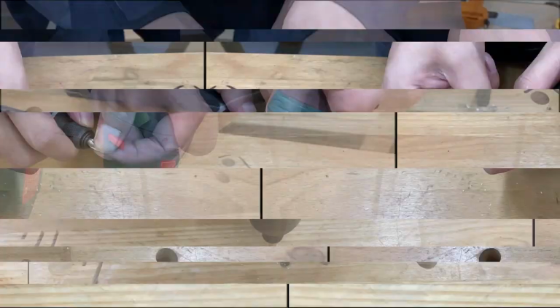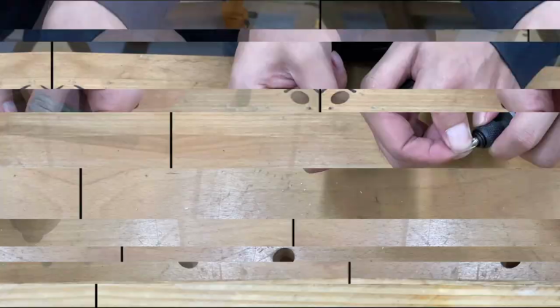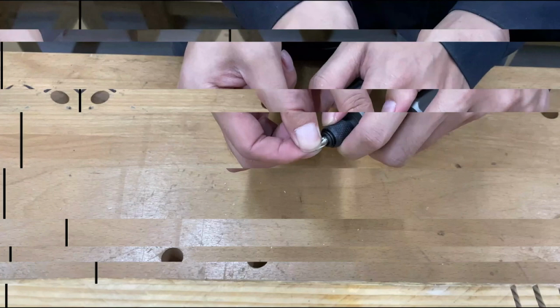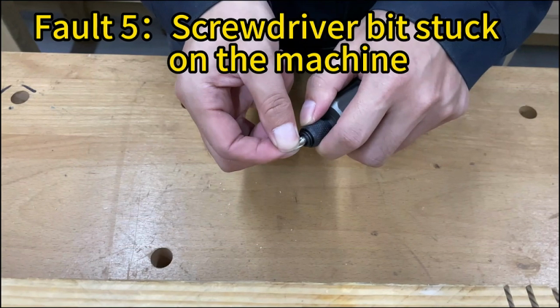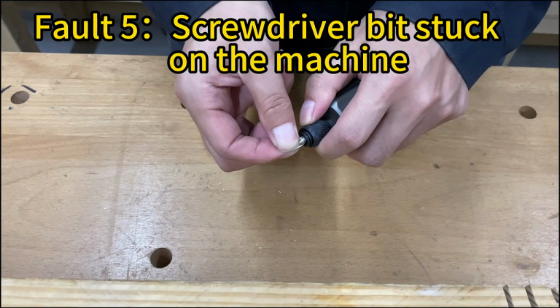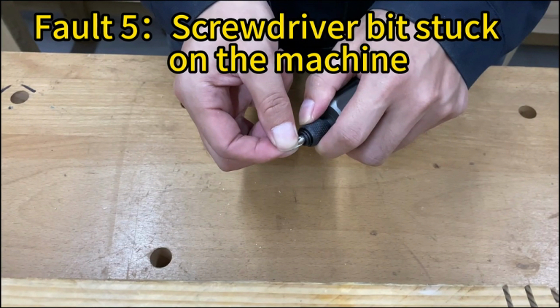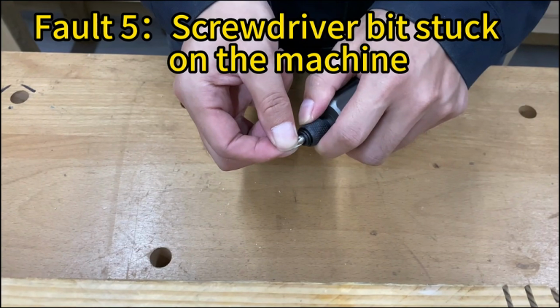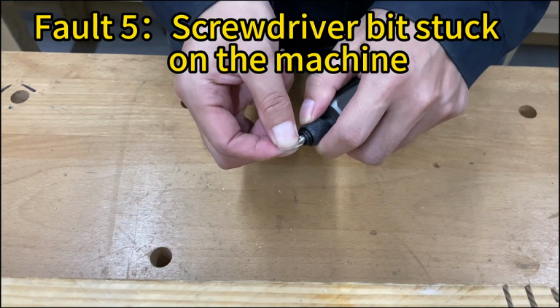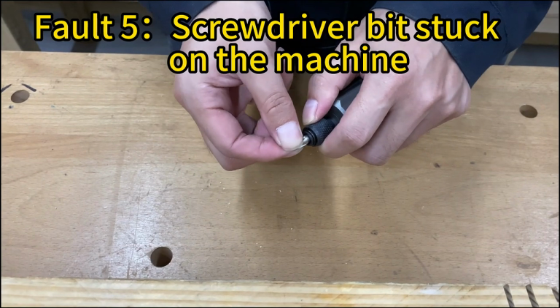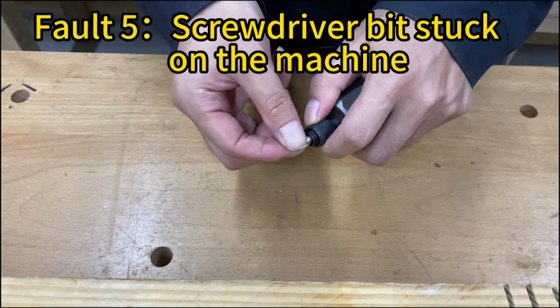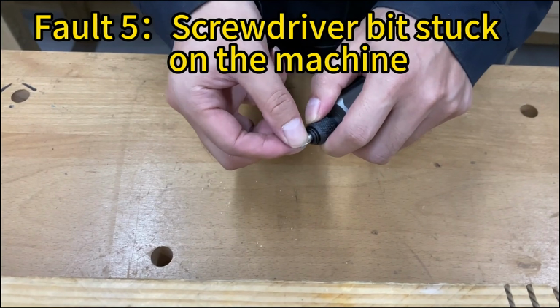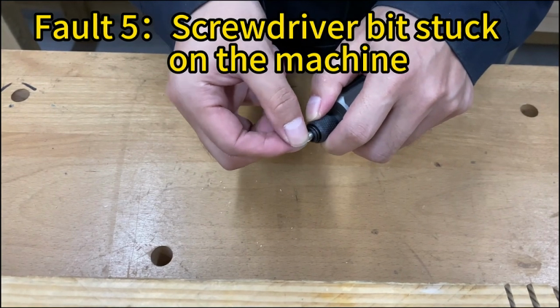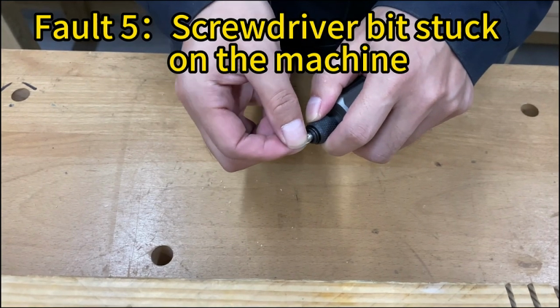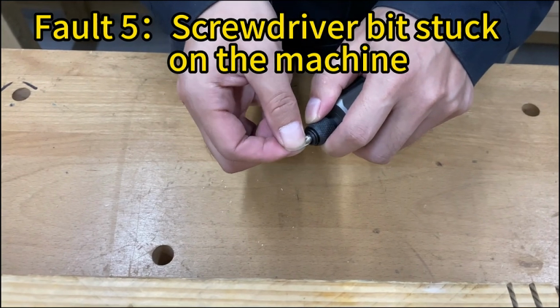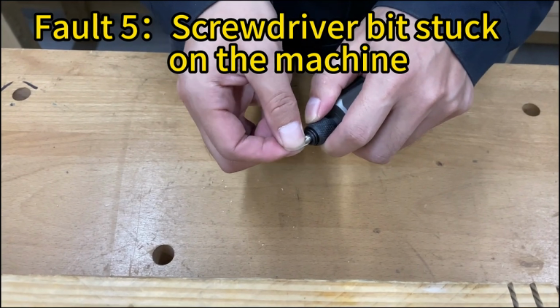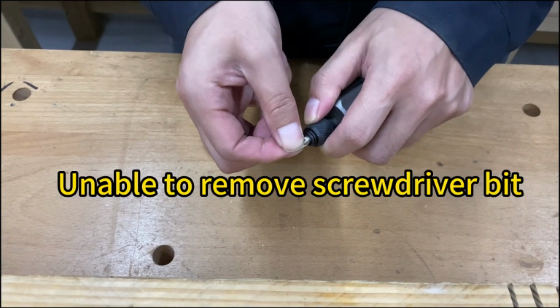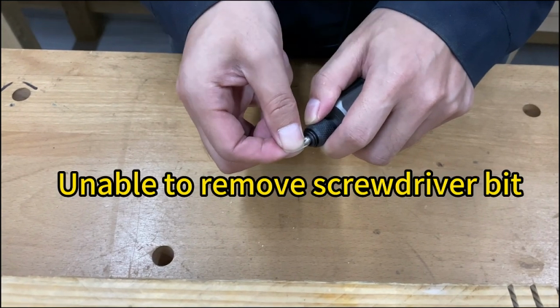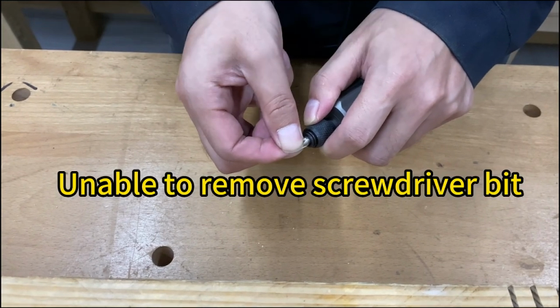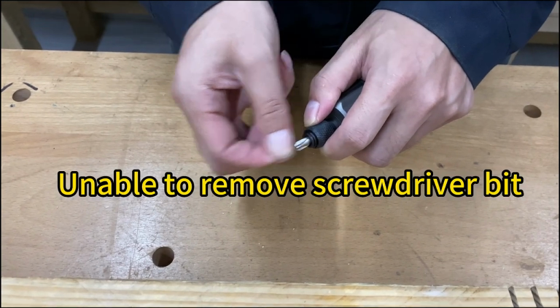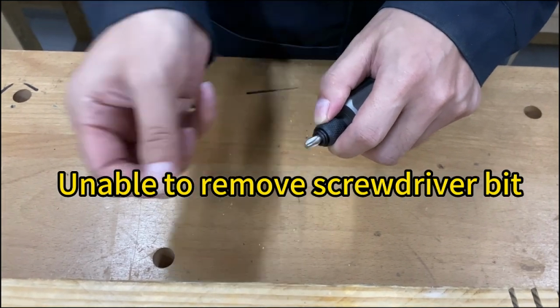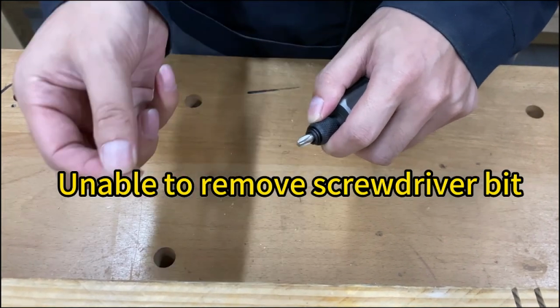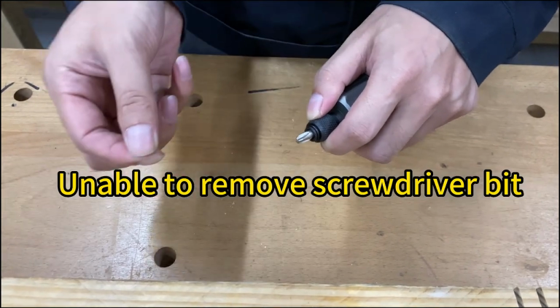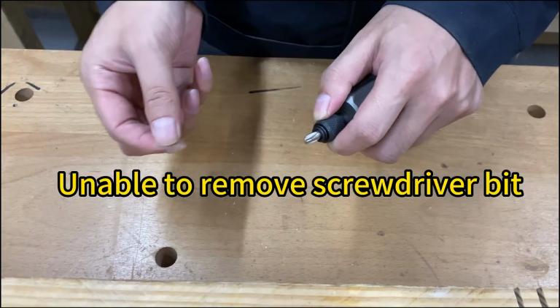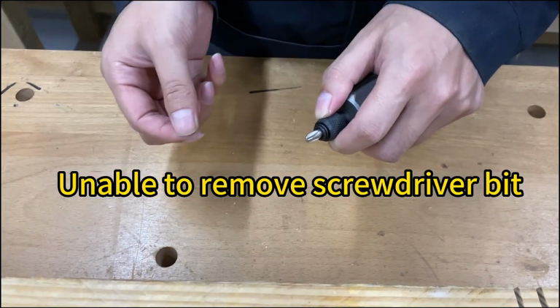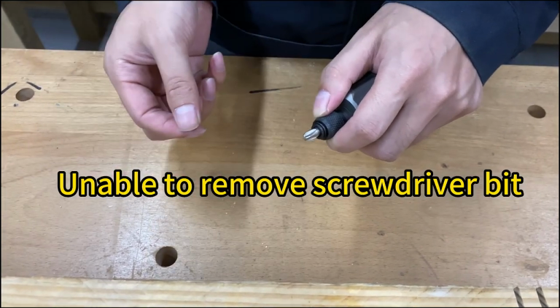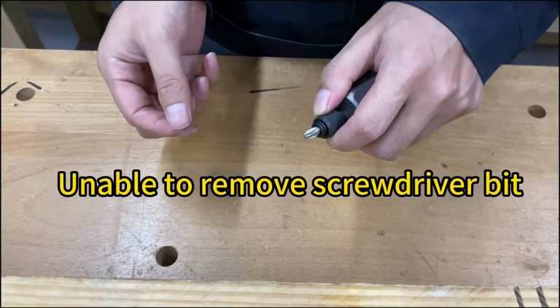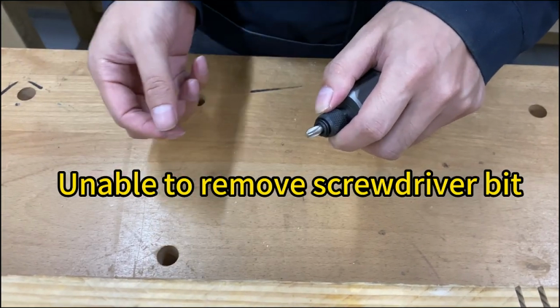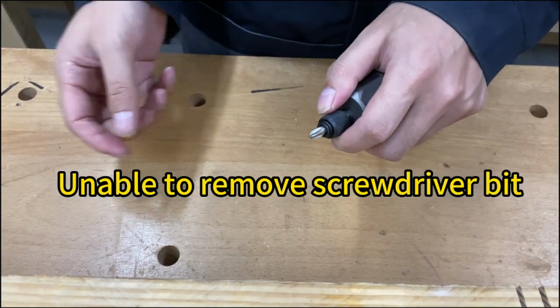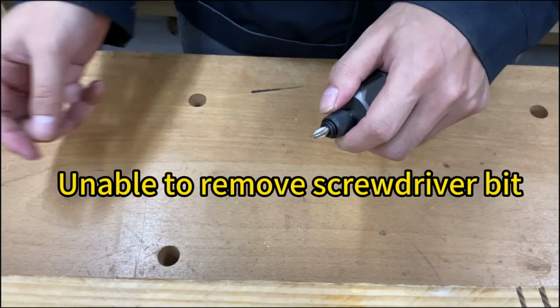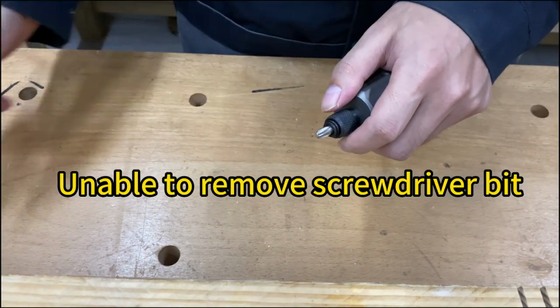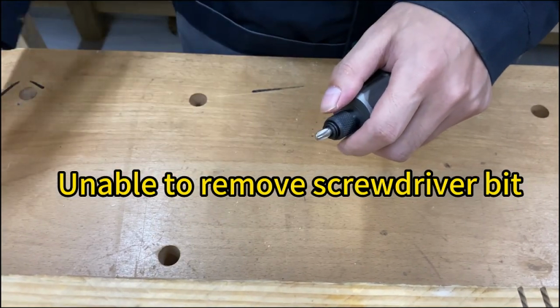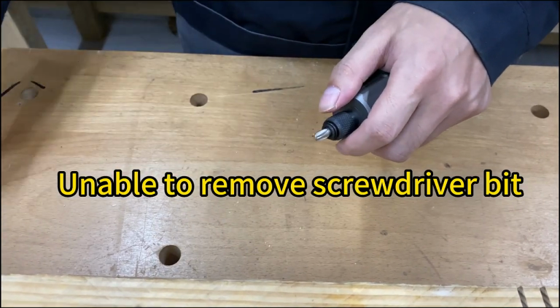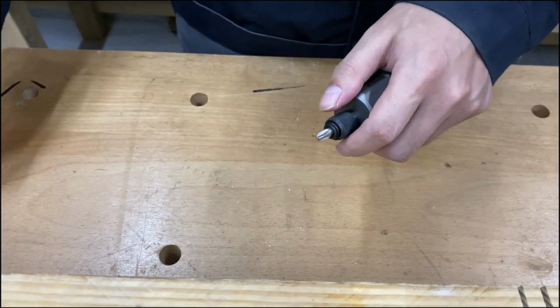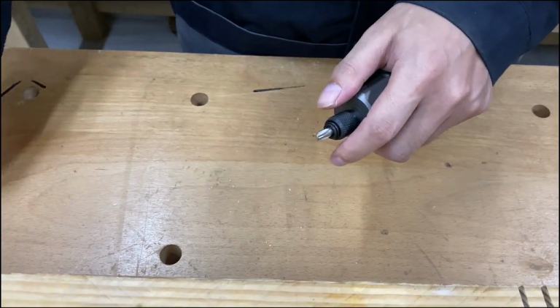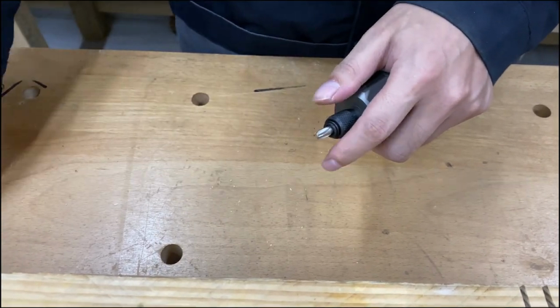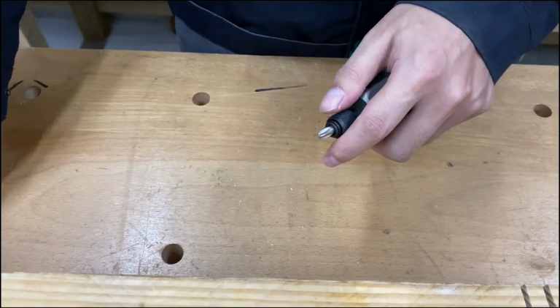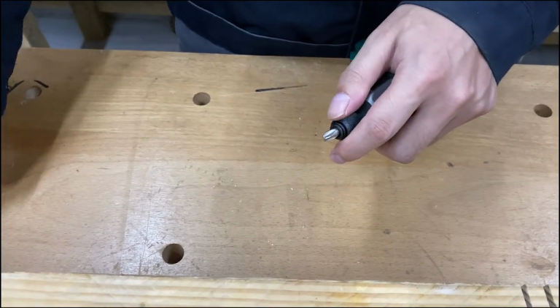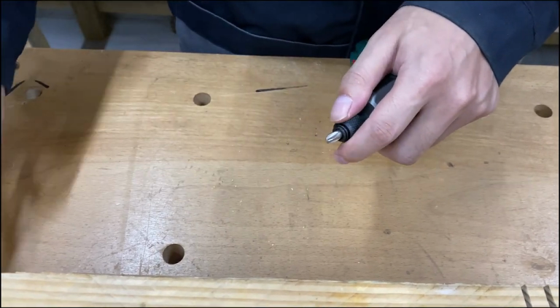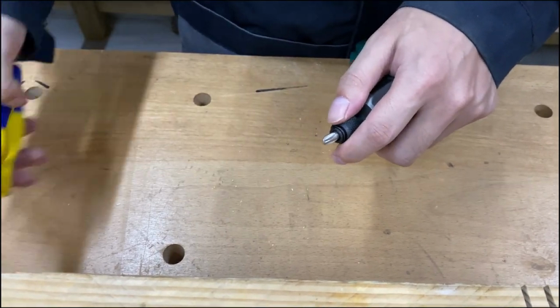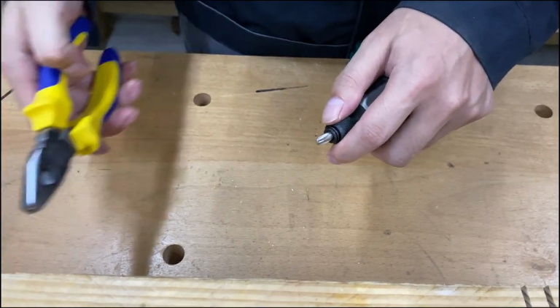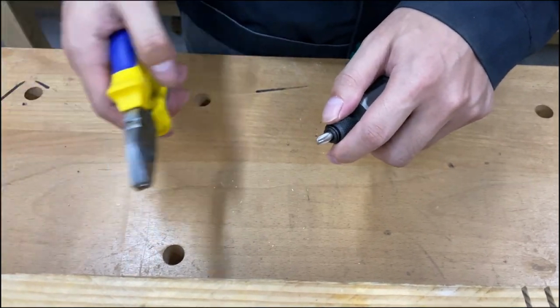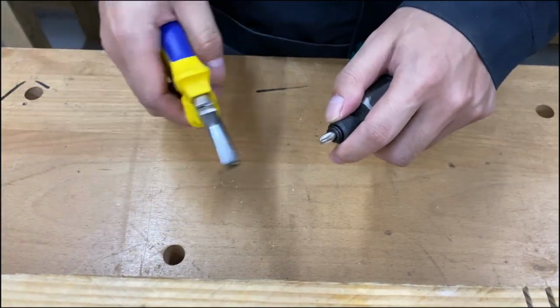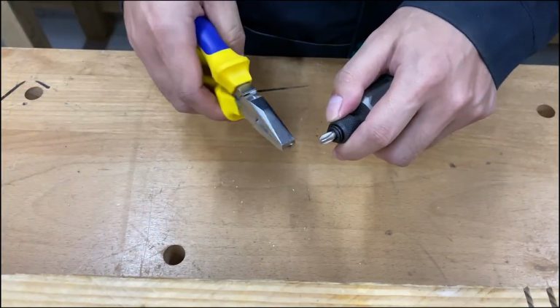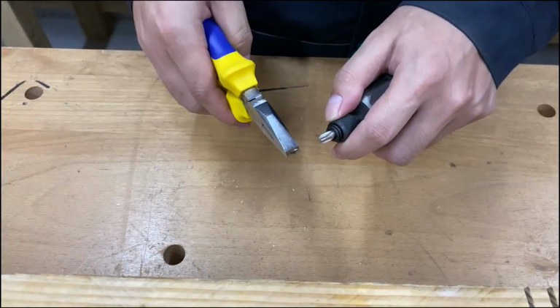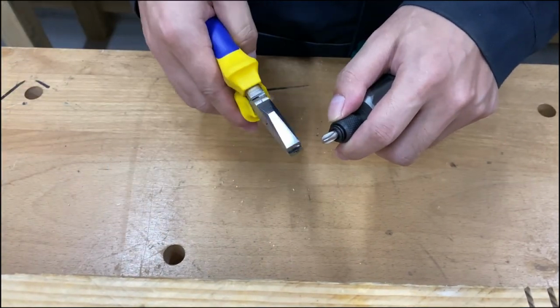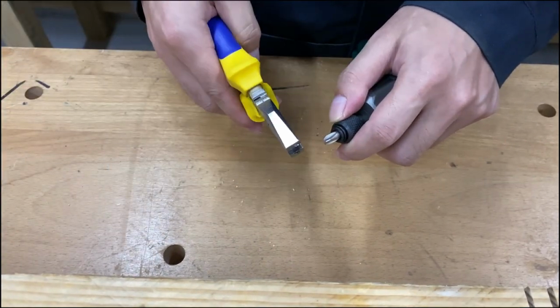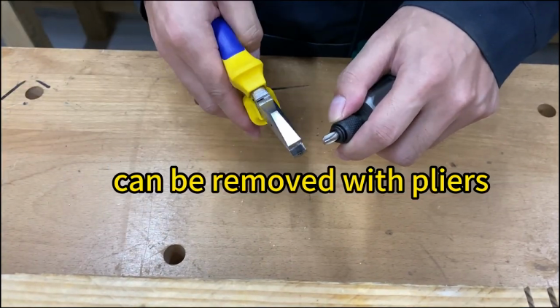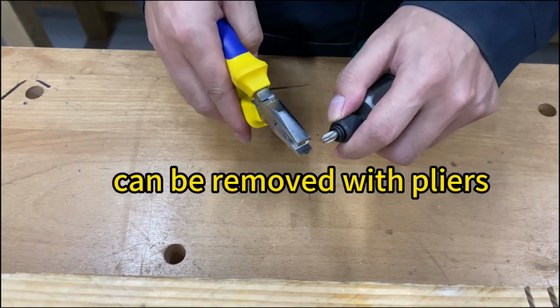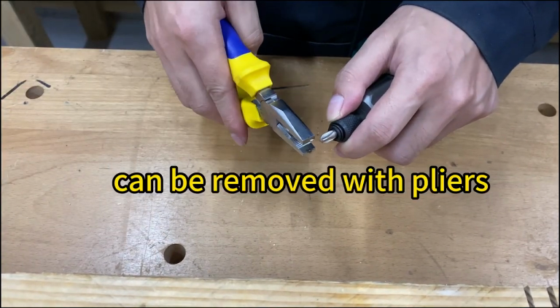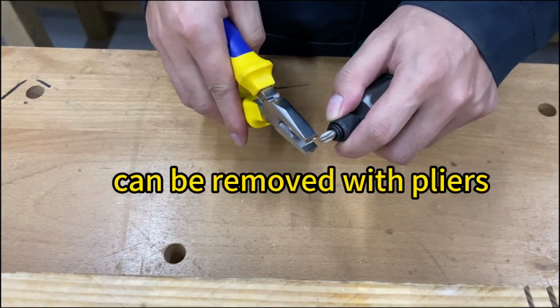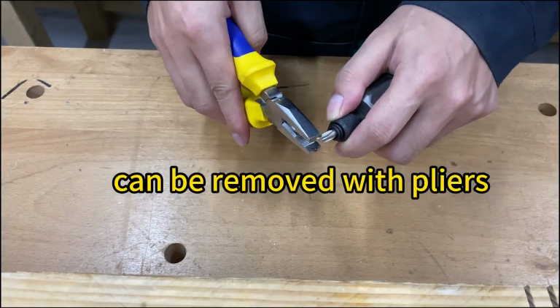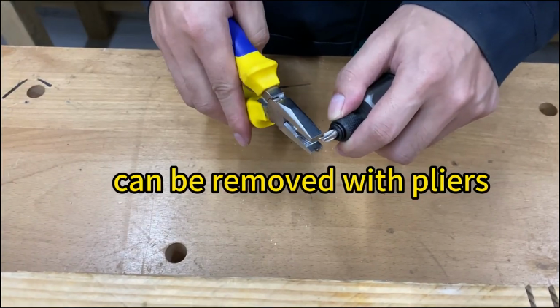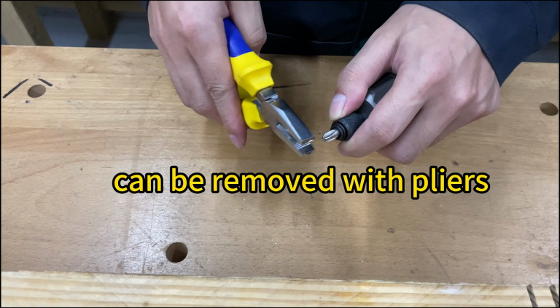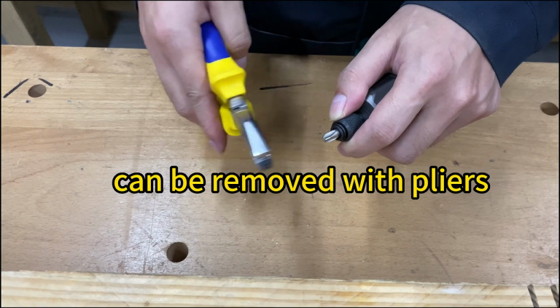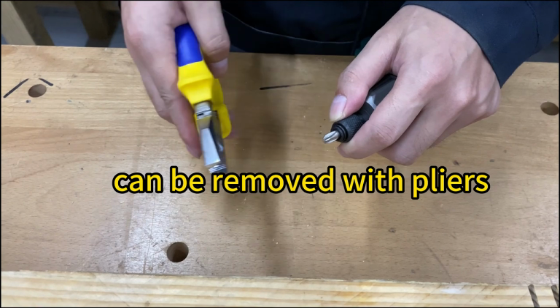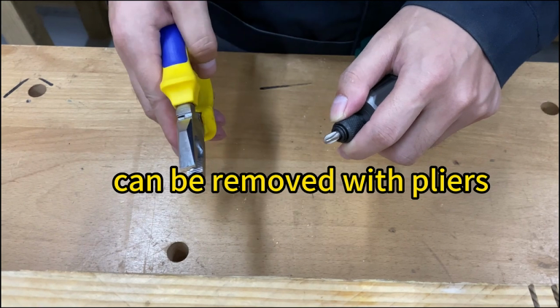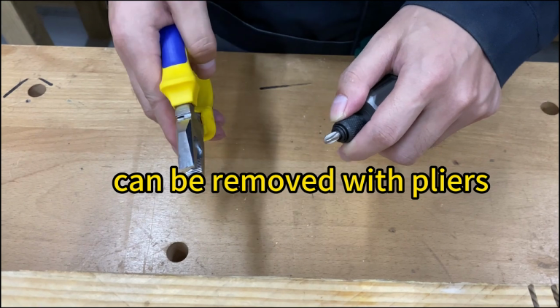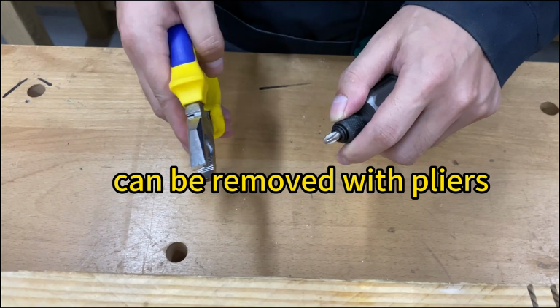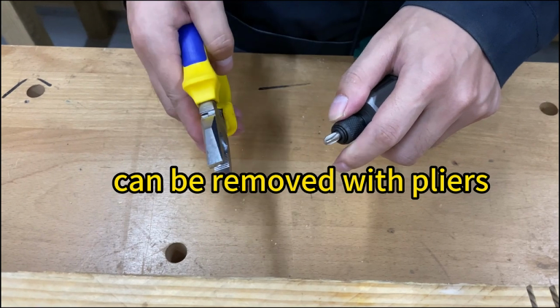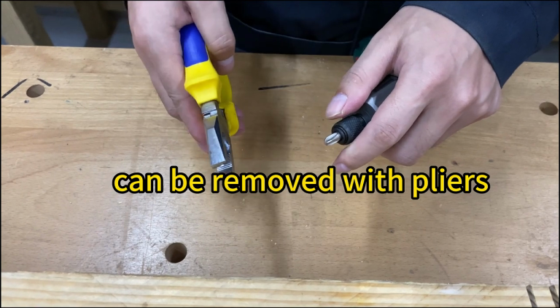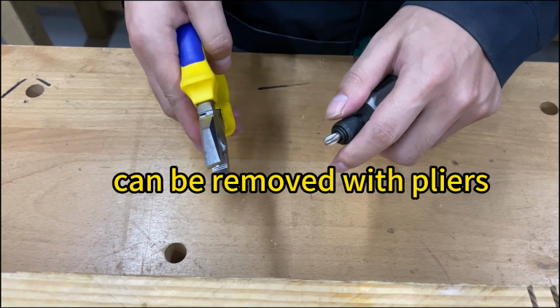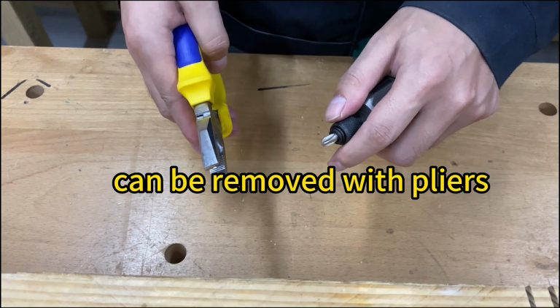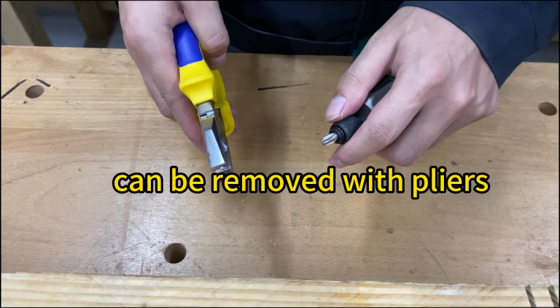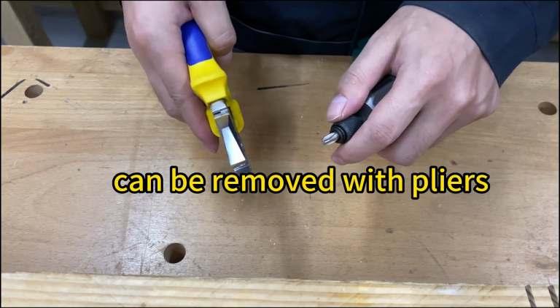Finally, how to deal with a screwdriver bit stuck on the machine — just remove it with pliers.